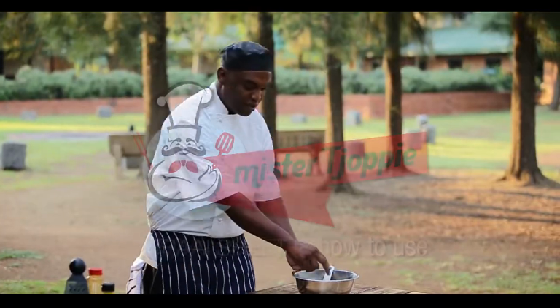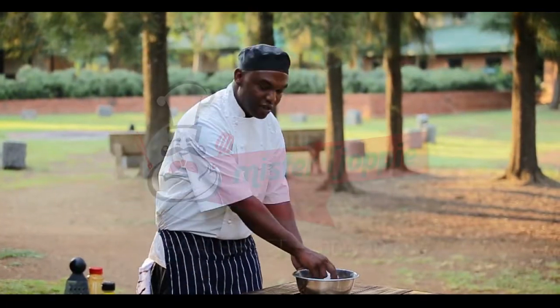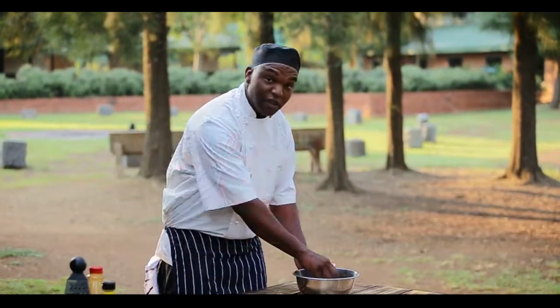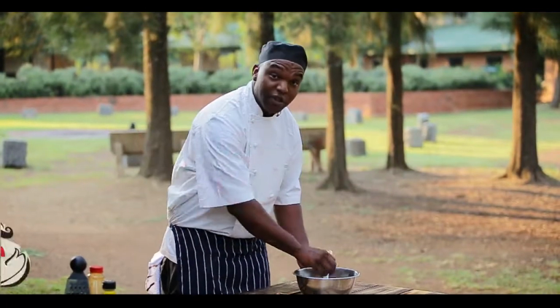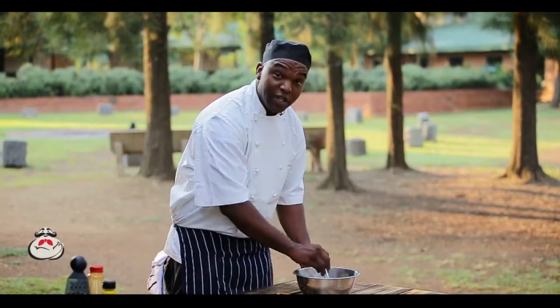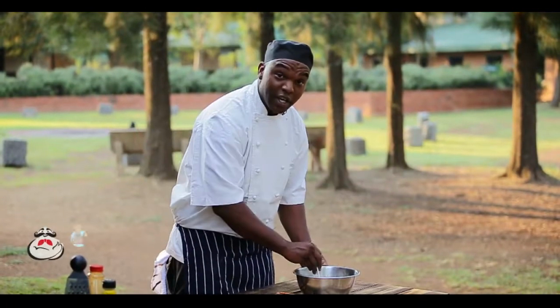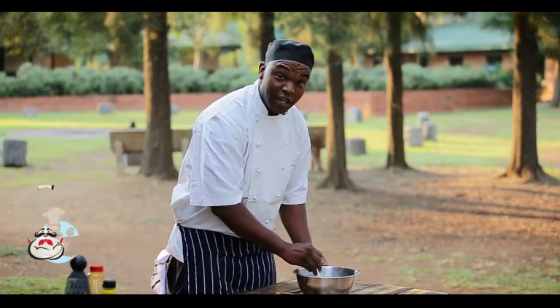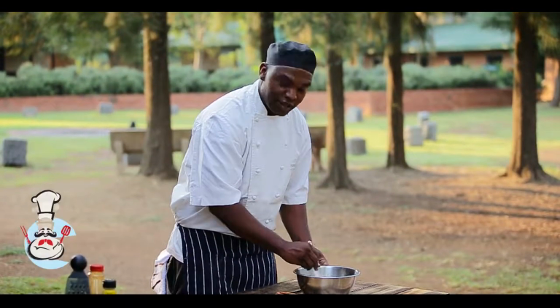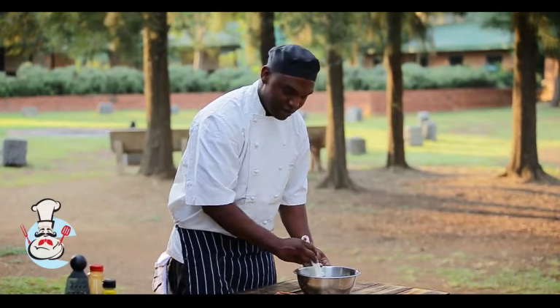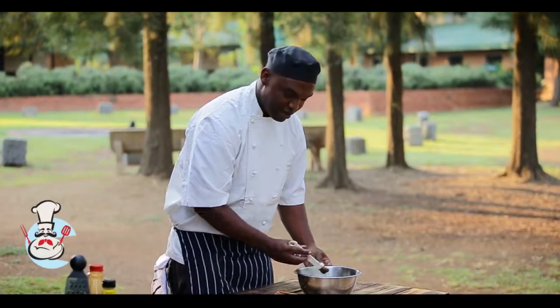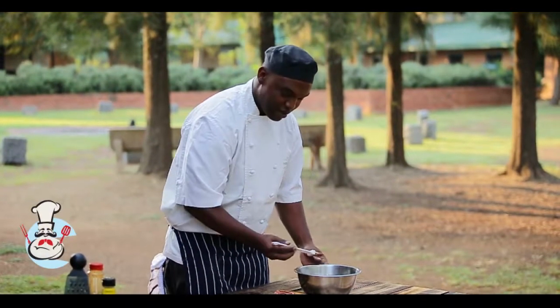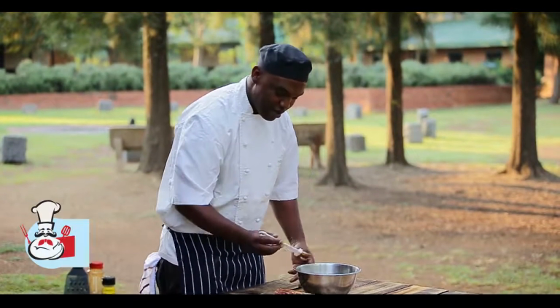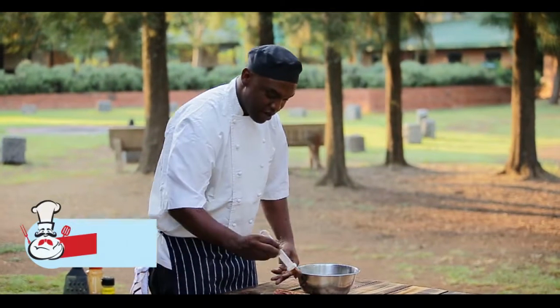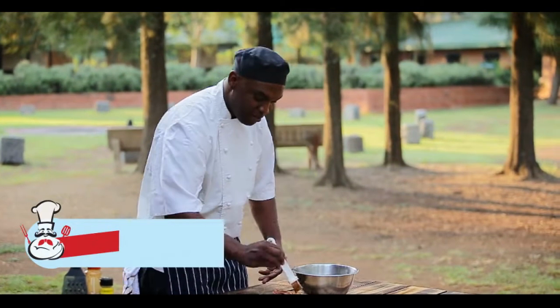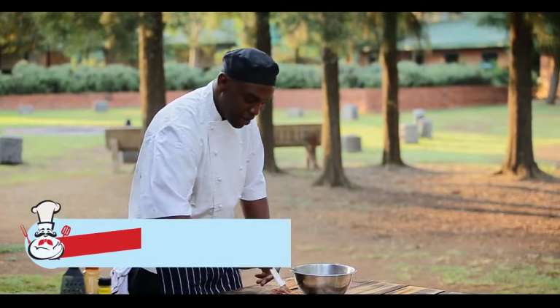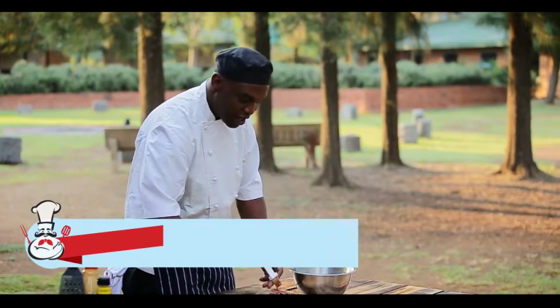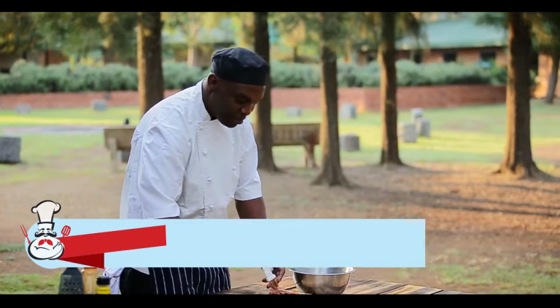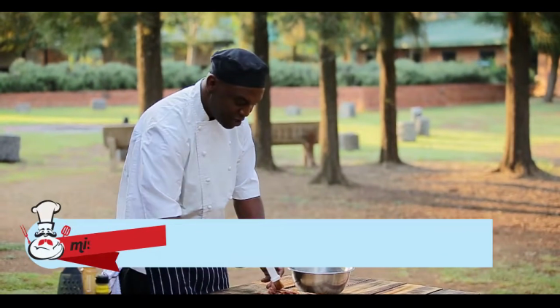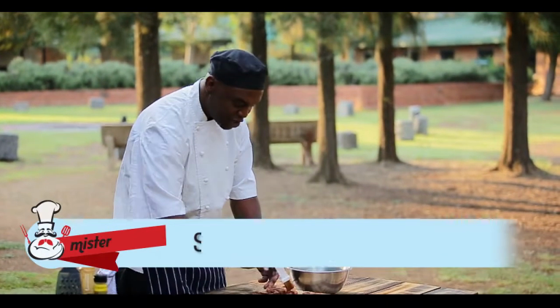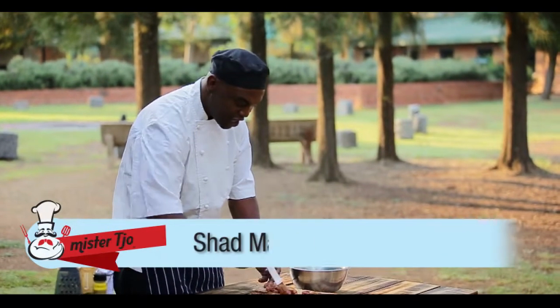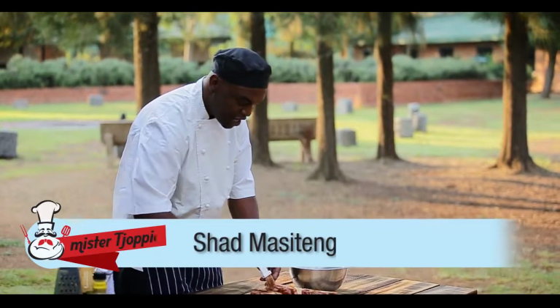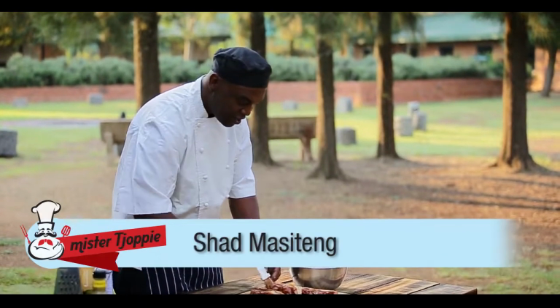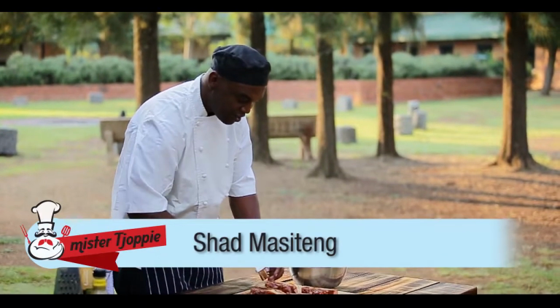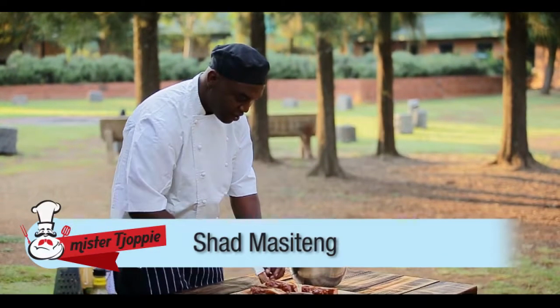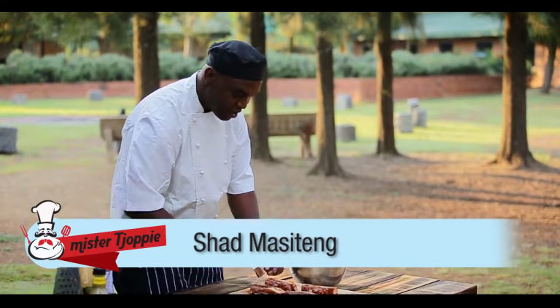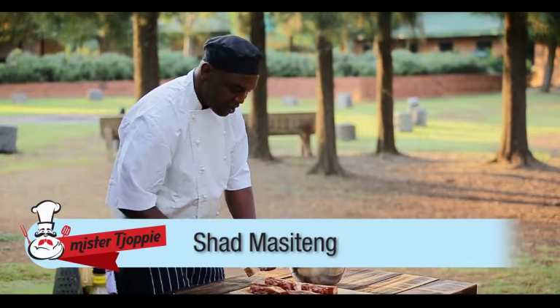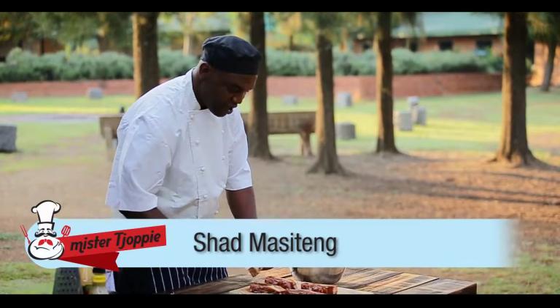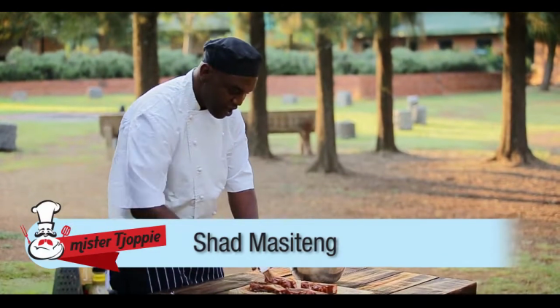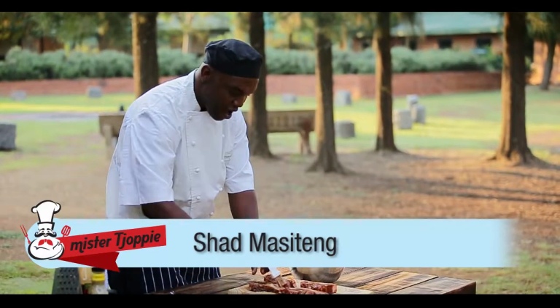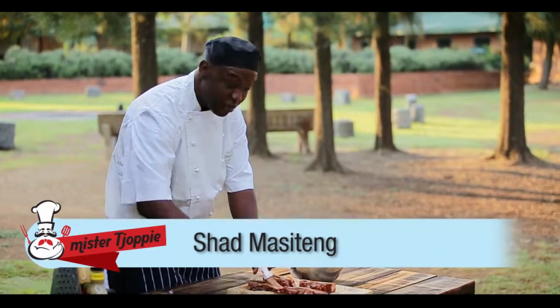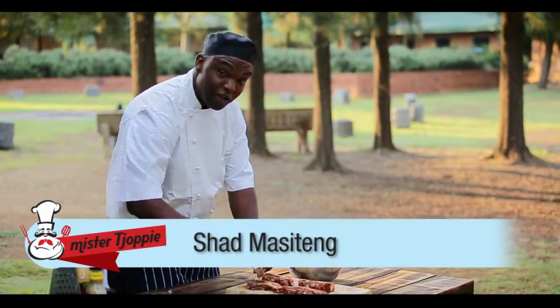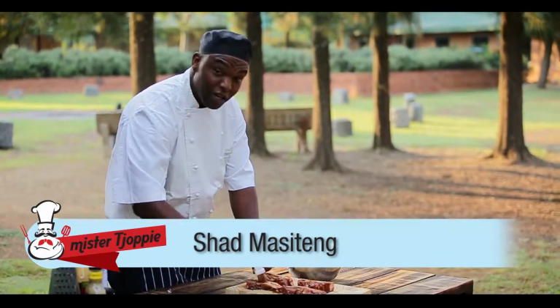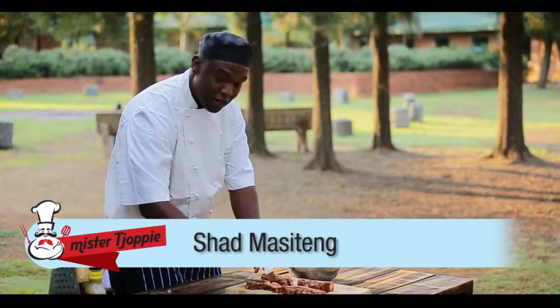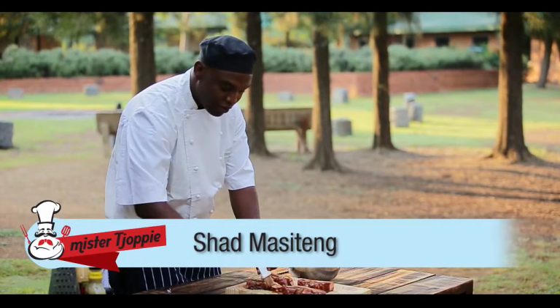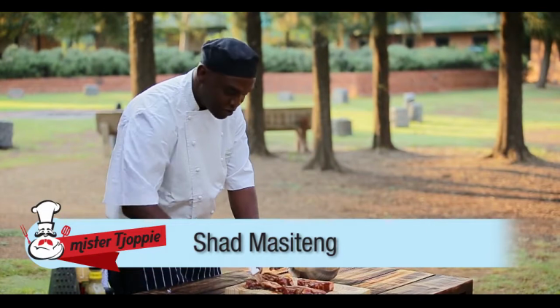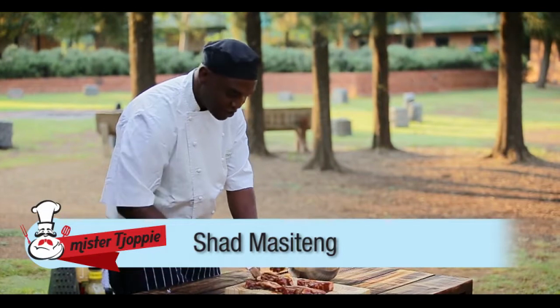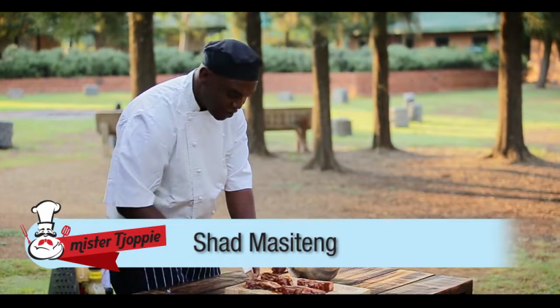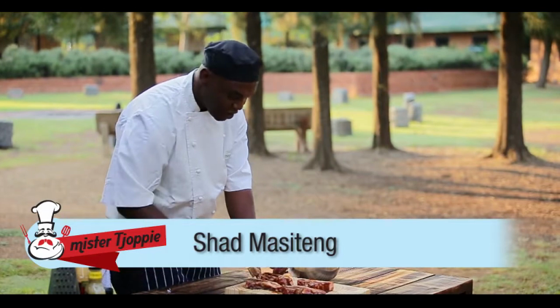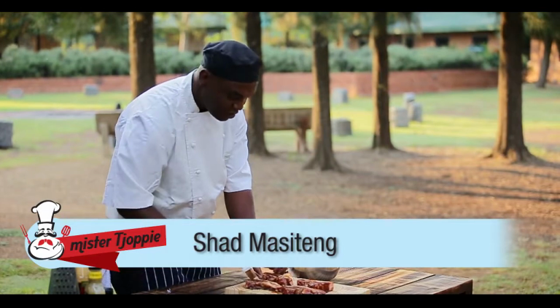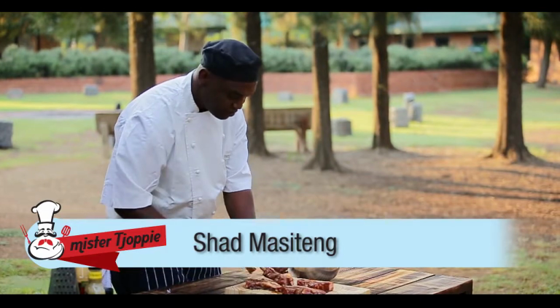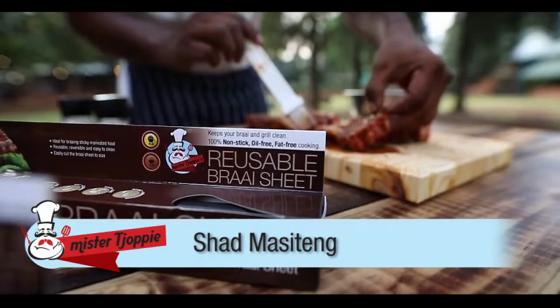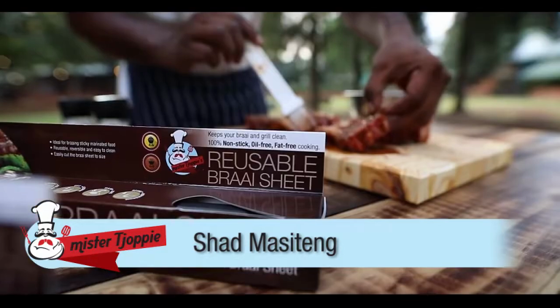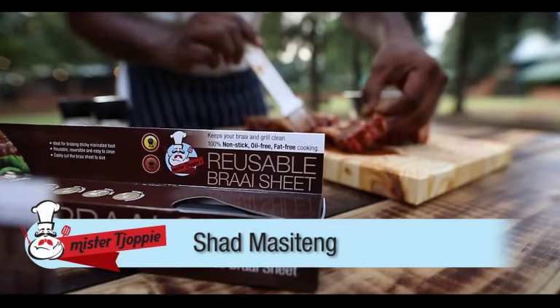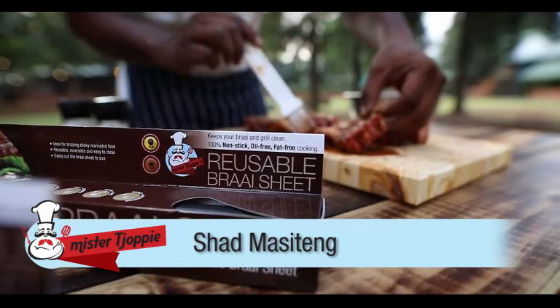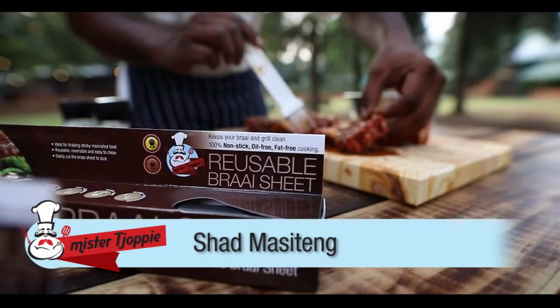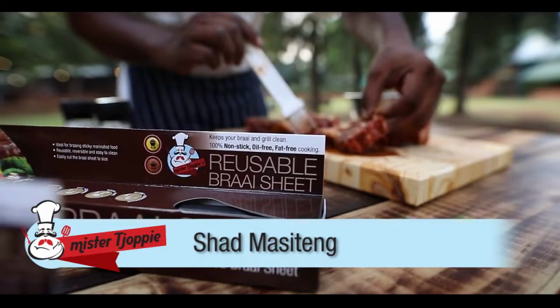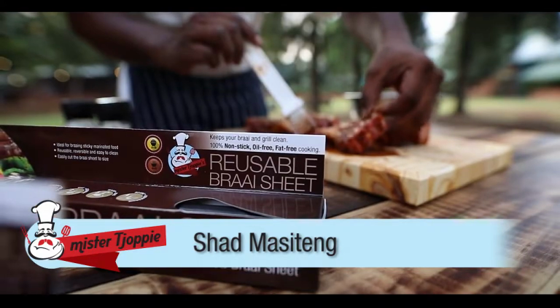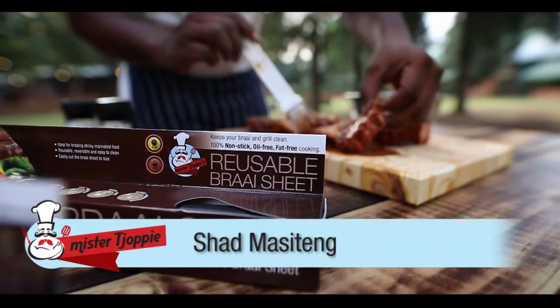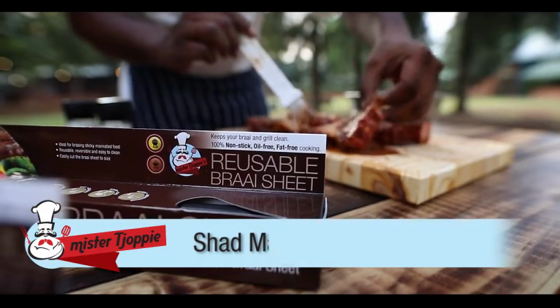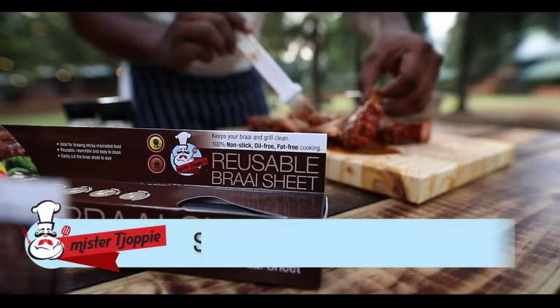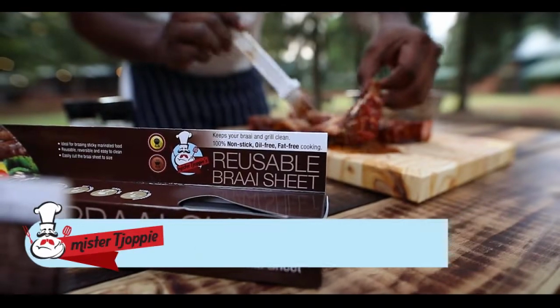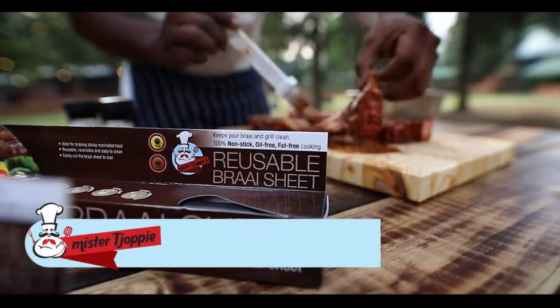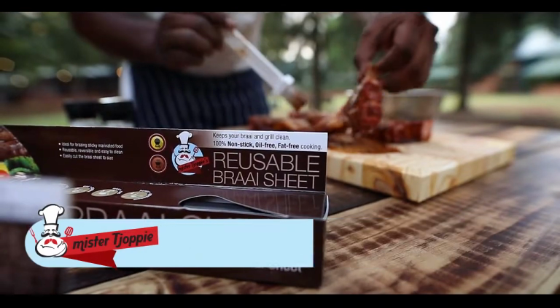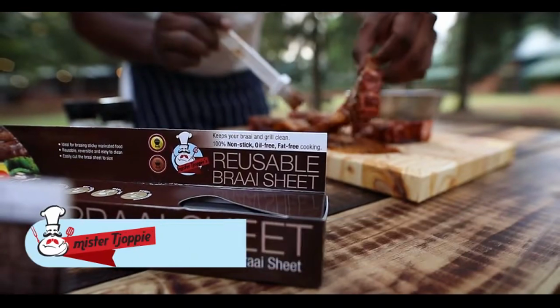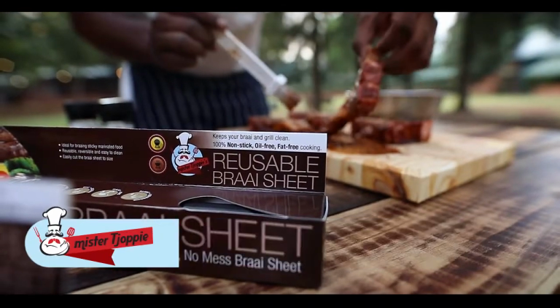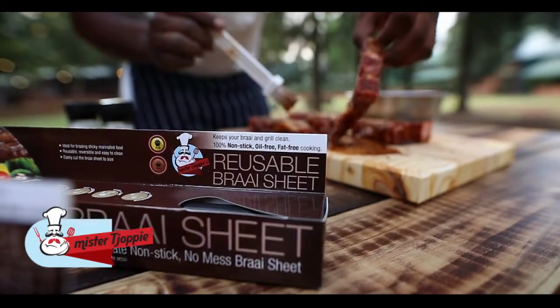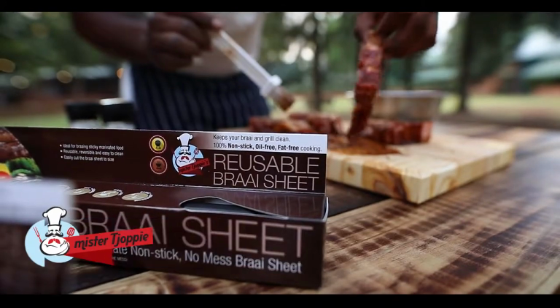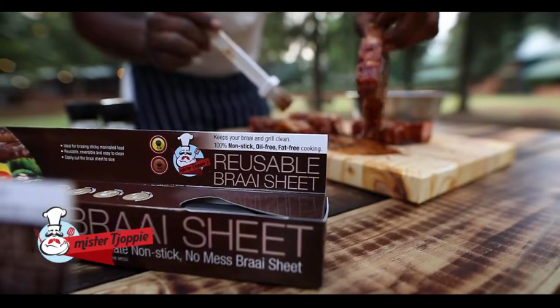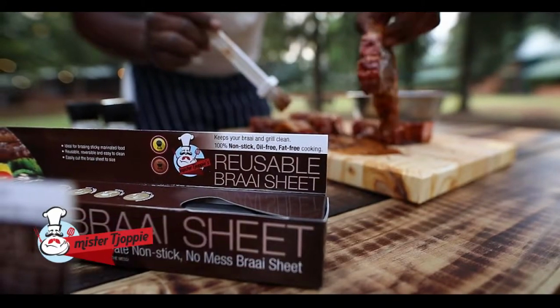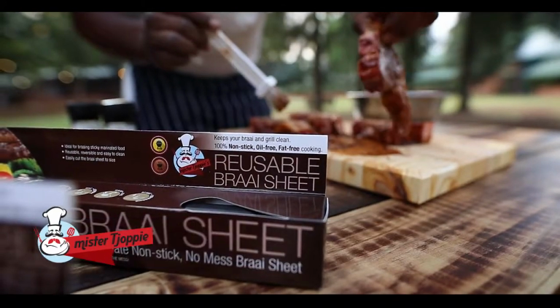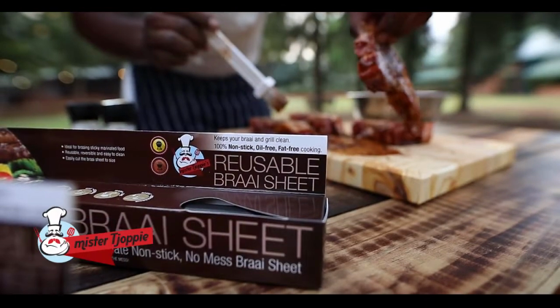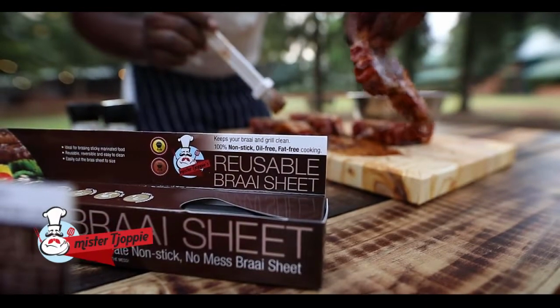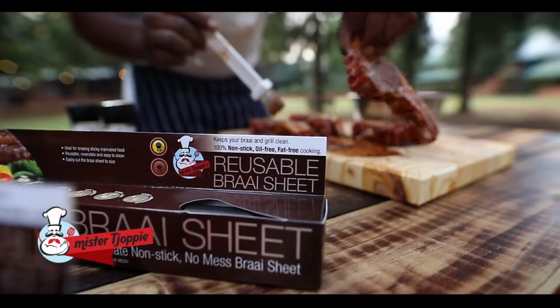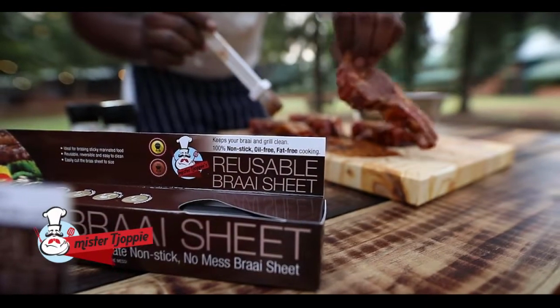Good day. My name is Shad. I'm a griller at Rosemary Hill in the east of Pretoria, and I like to braai.